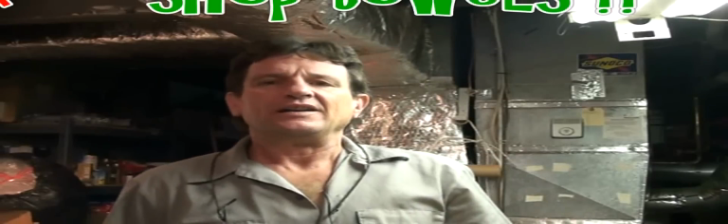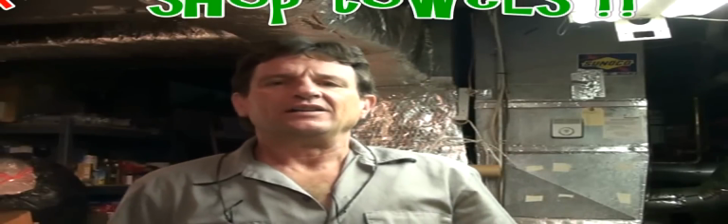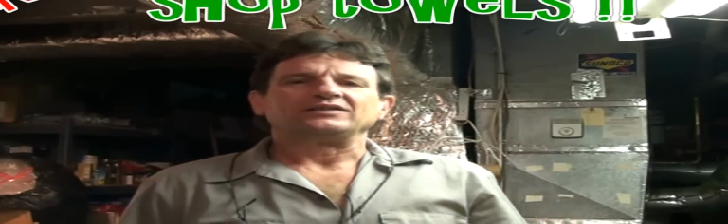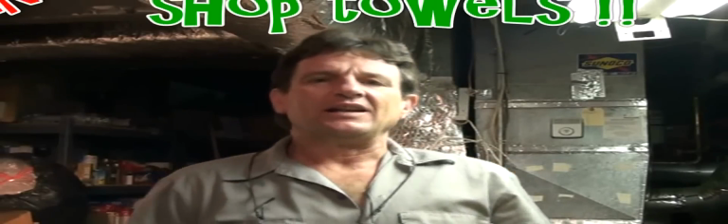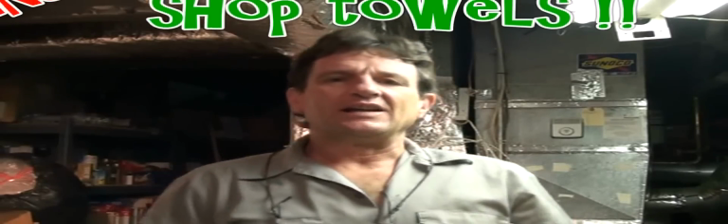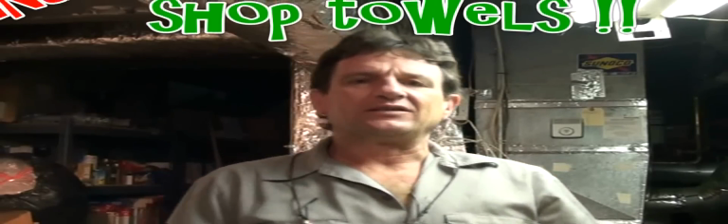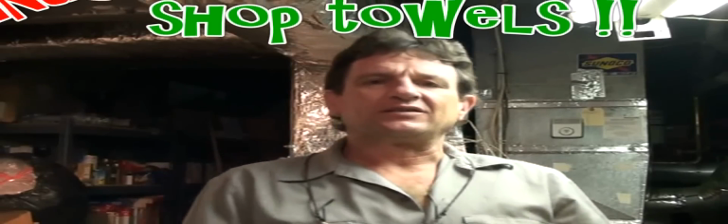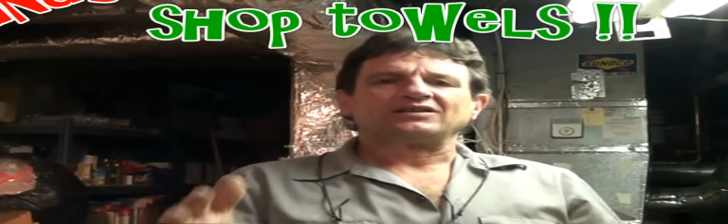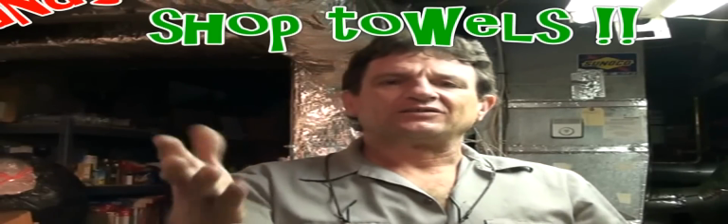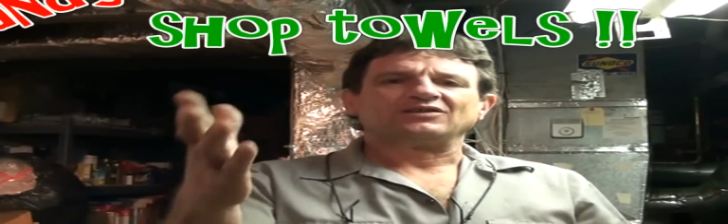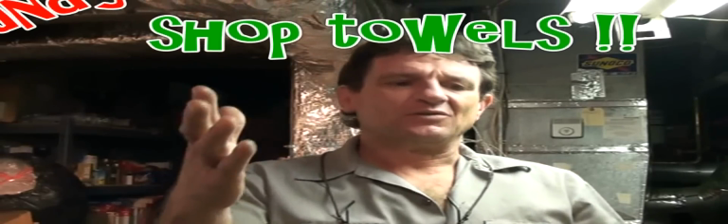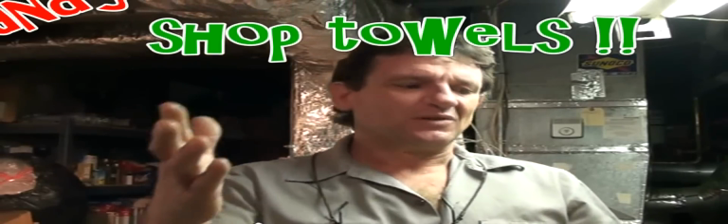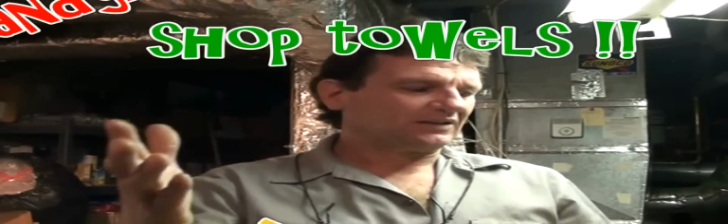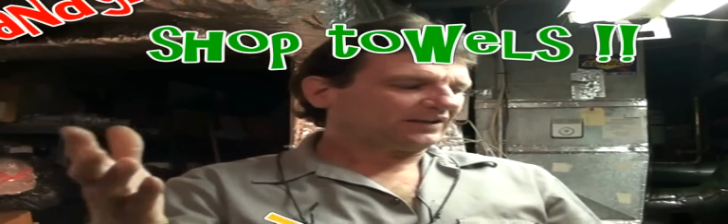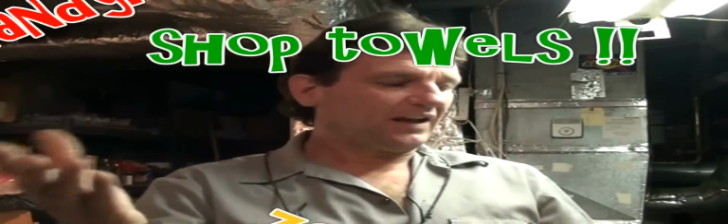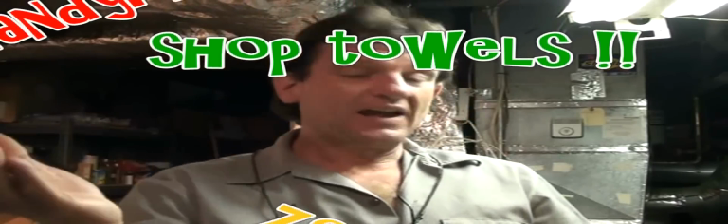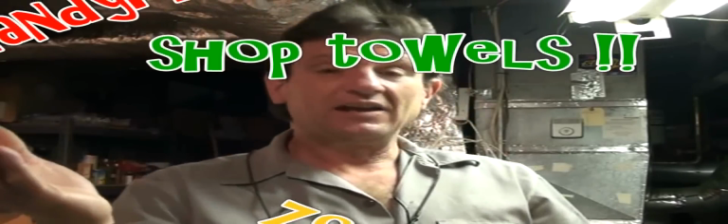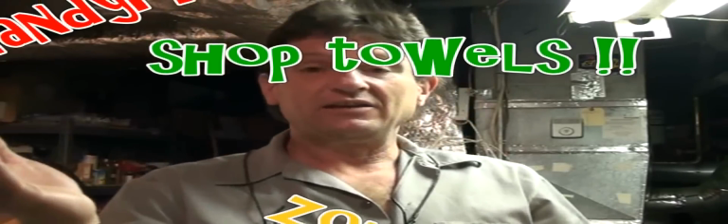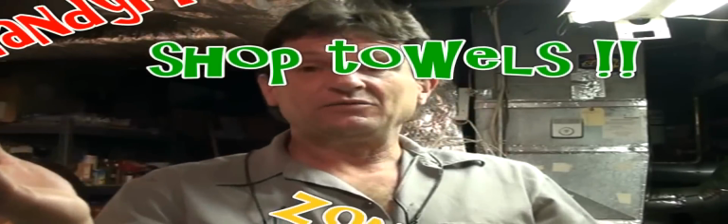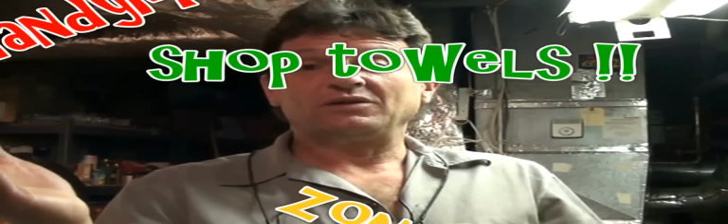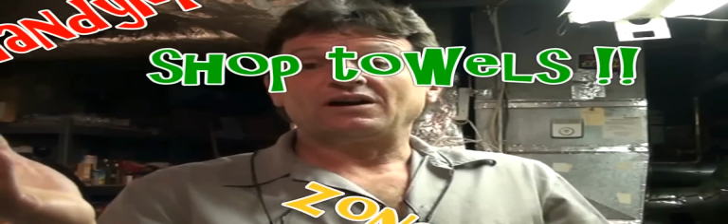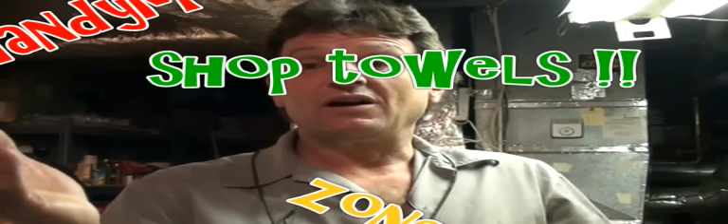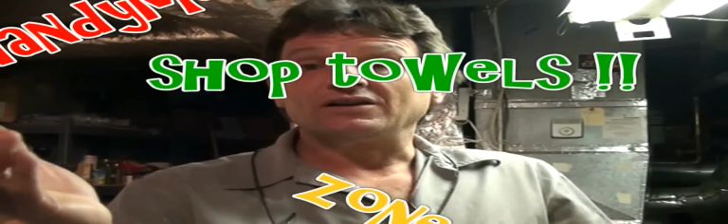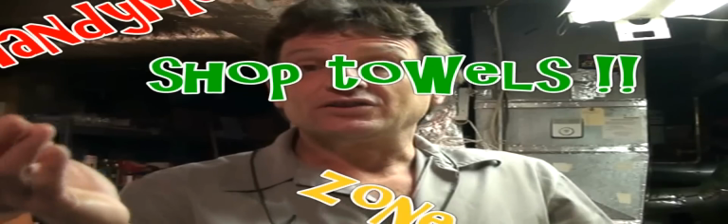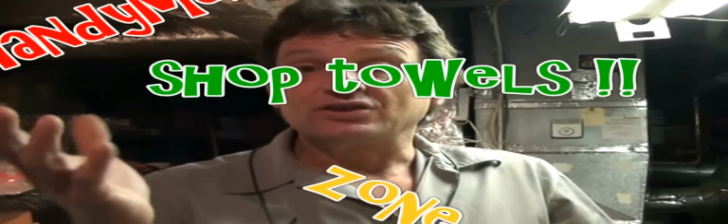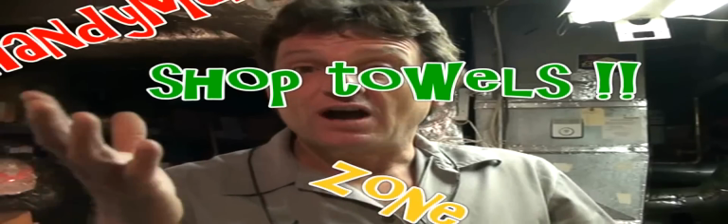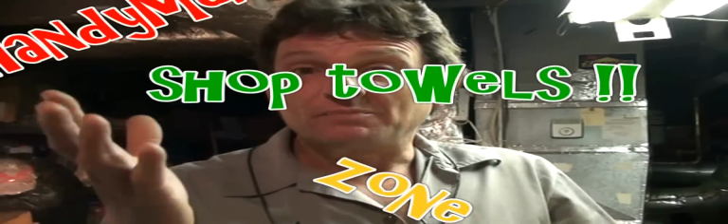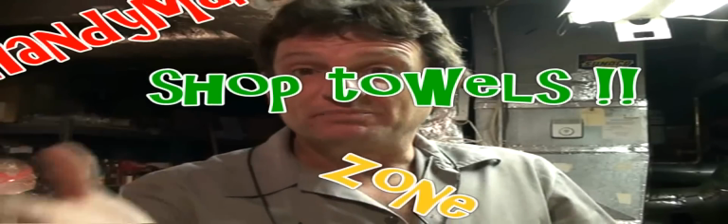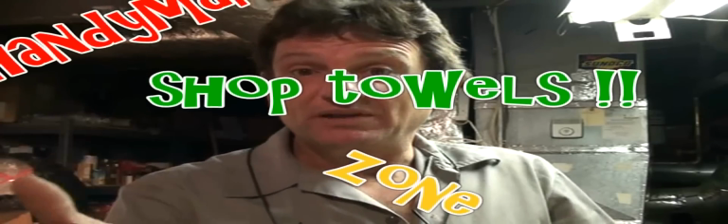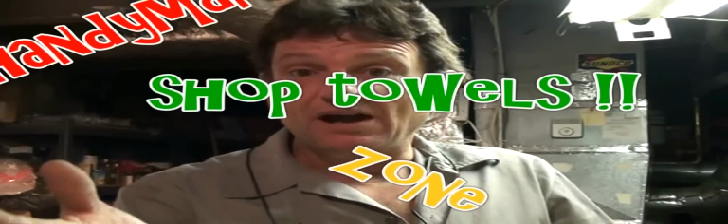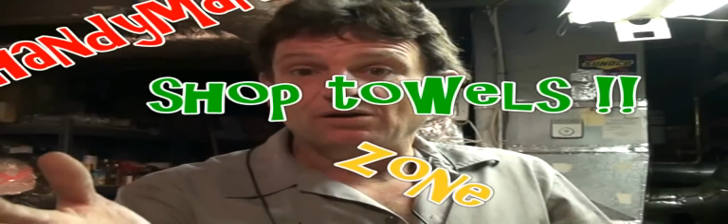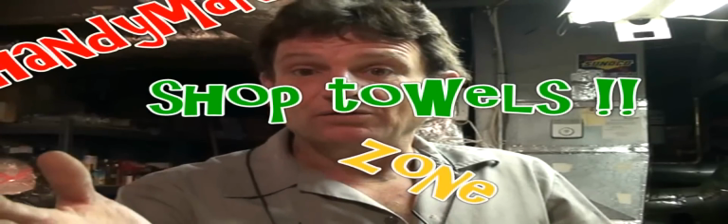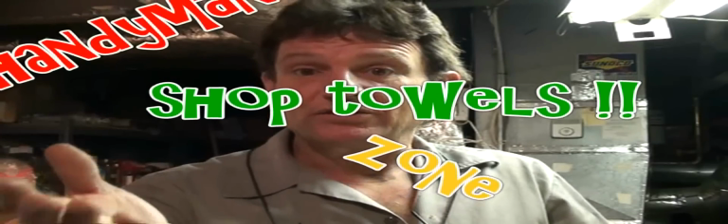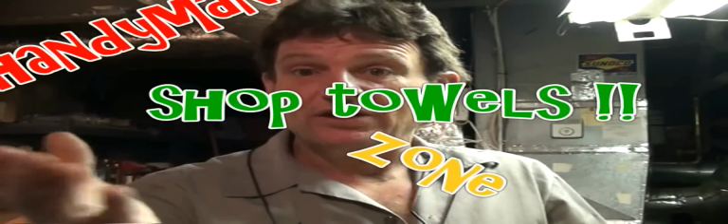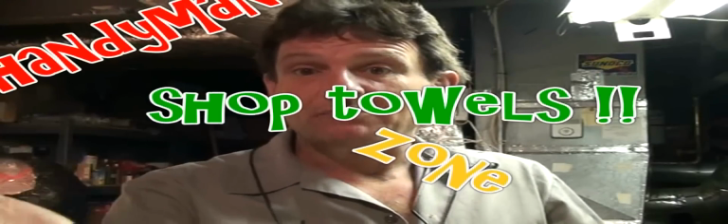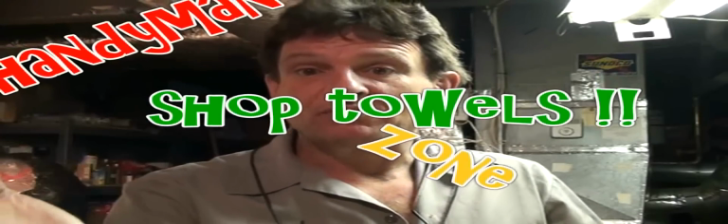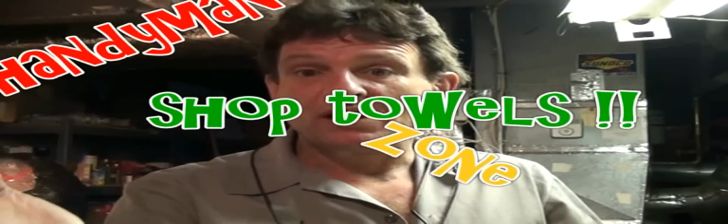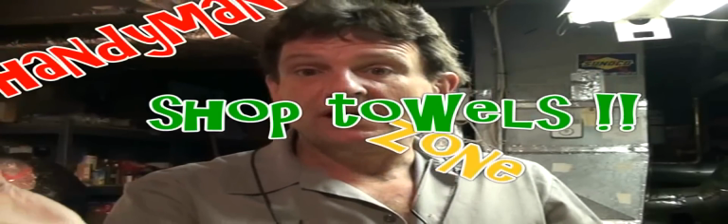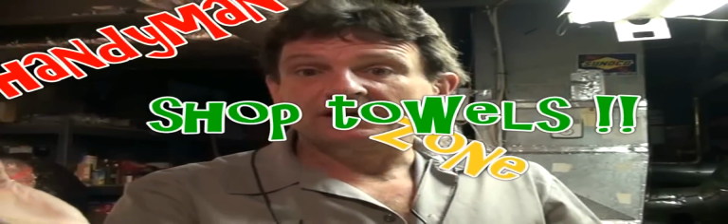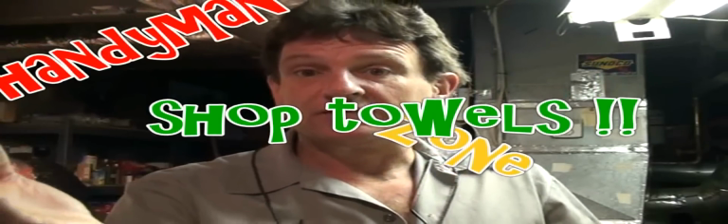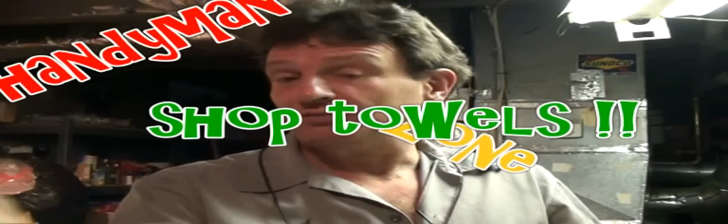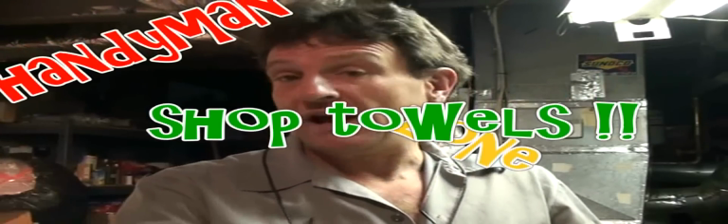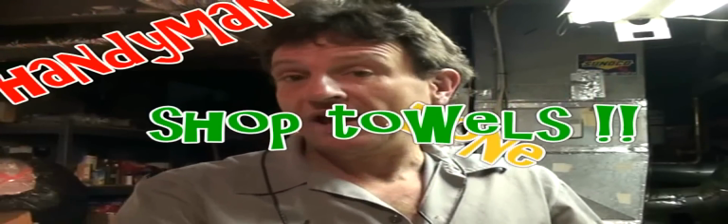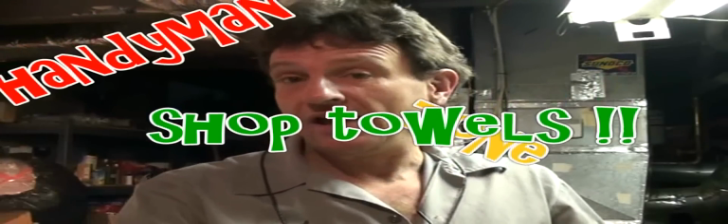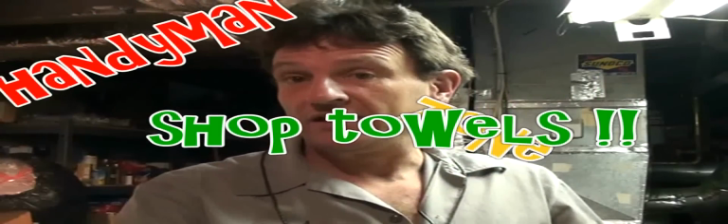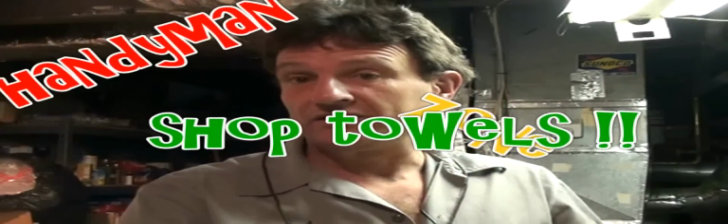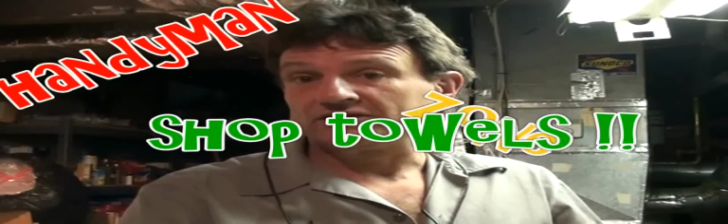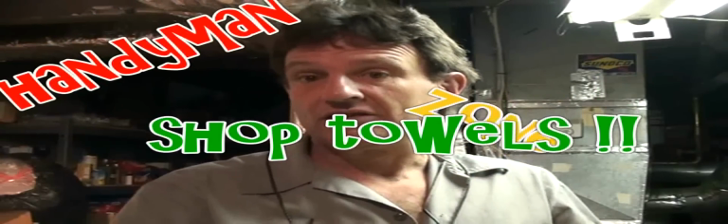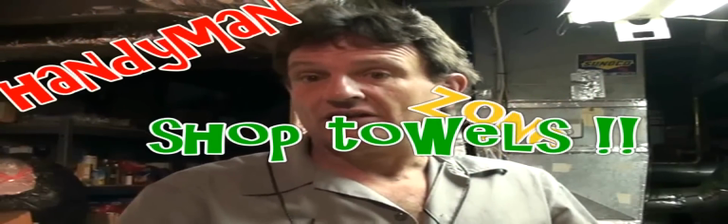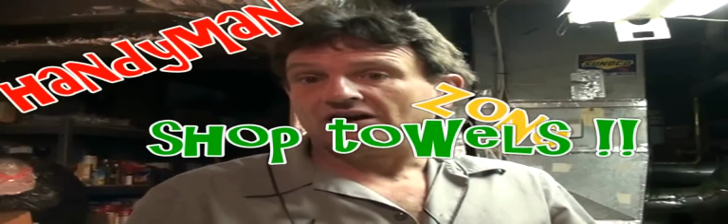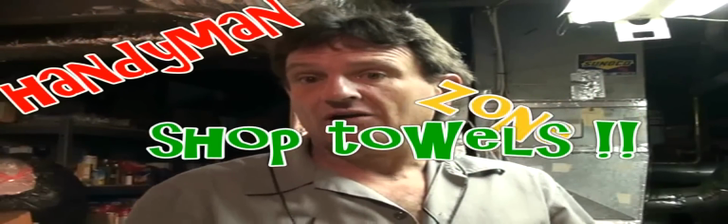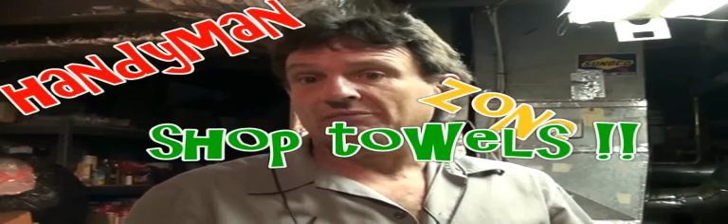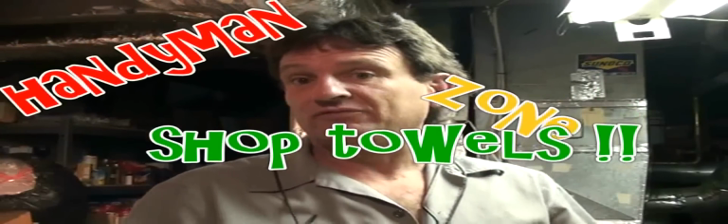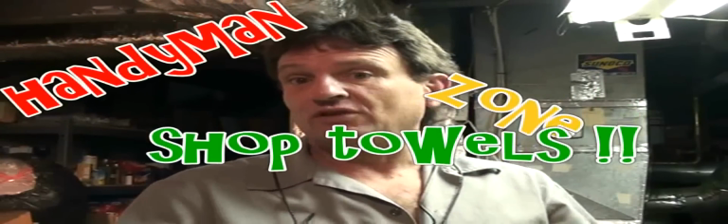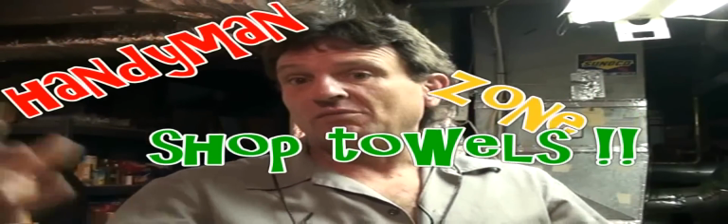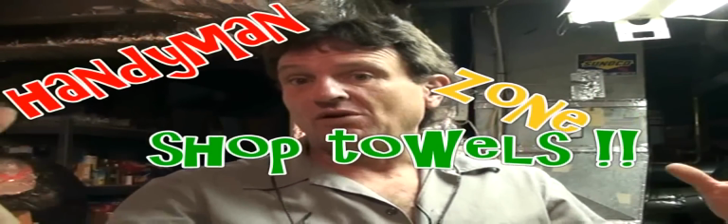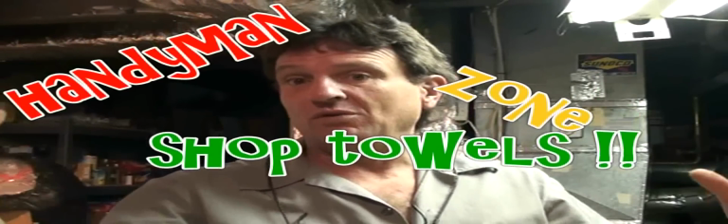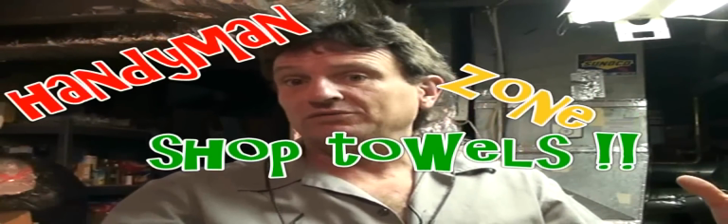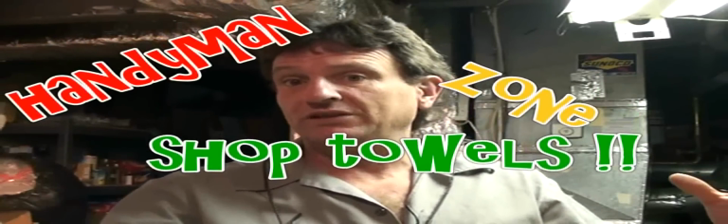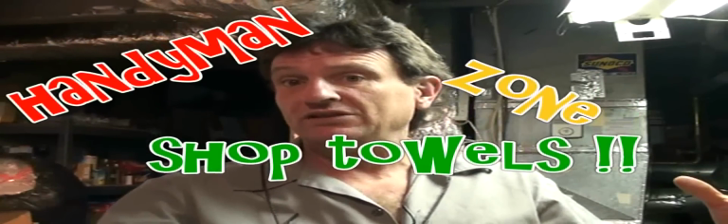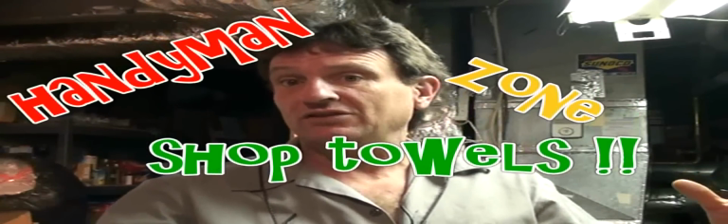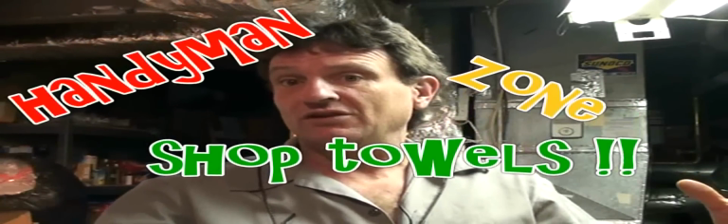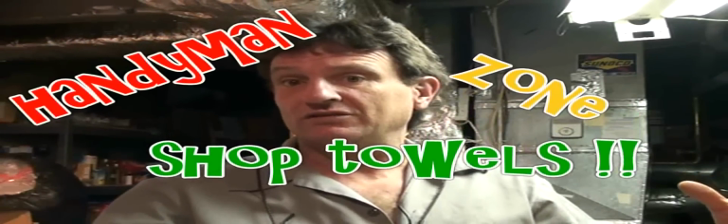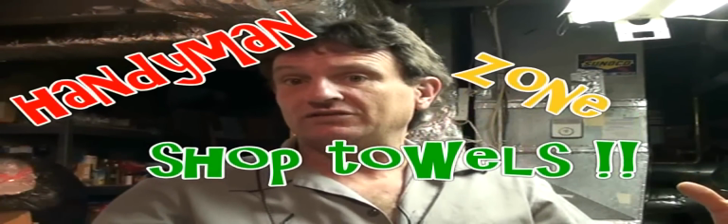Hi Internets, so today: shop towels, shop rags, rags from old t-shirts.